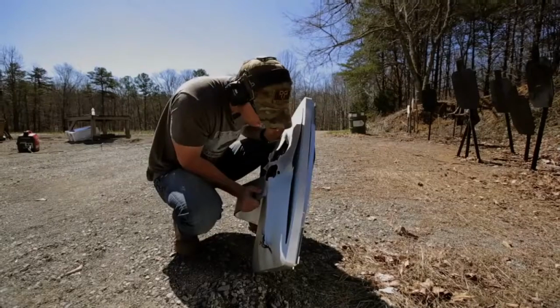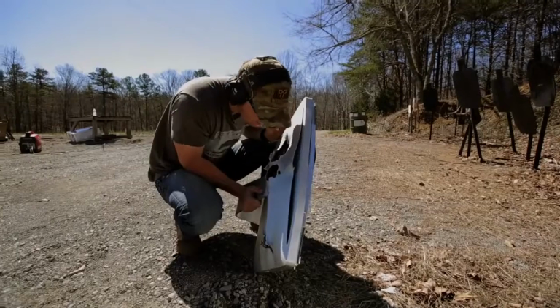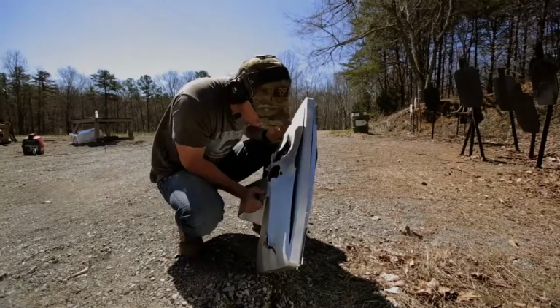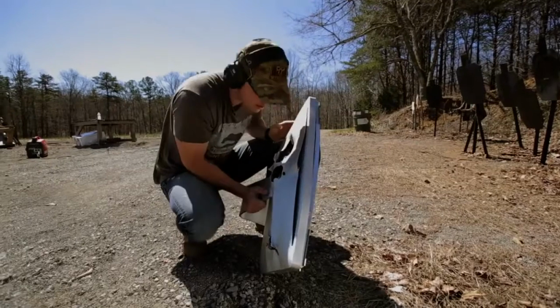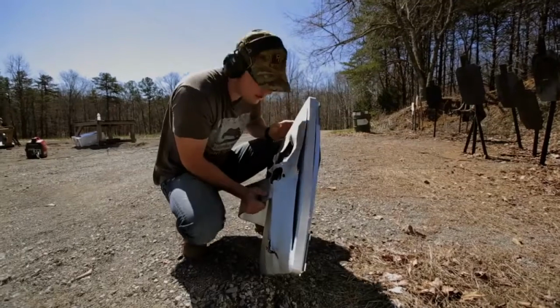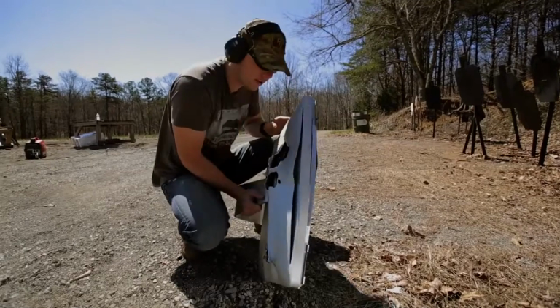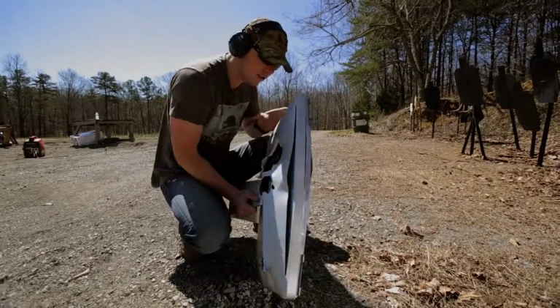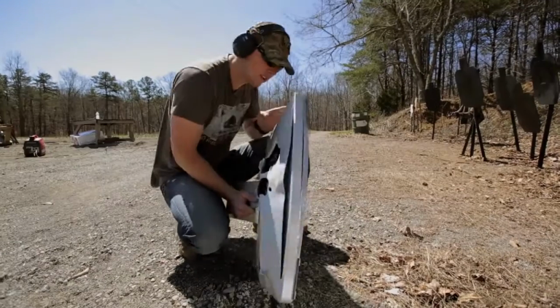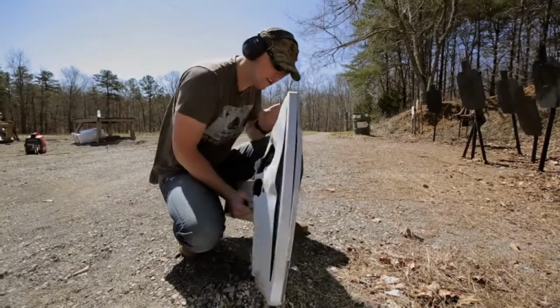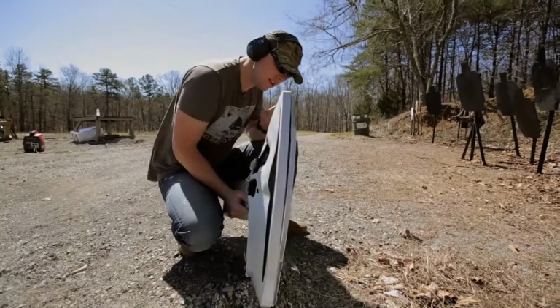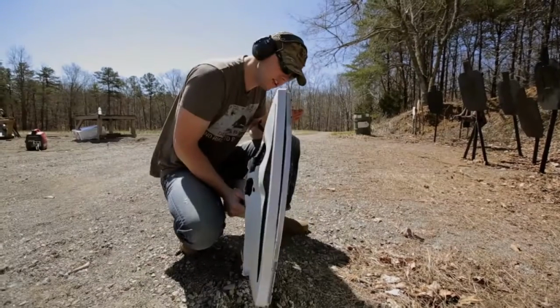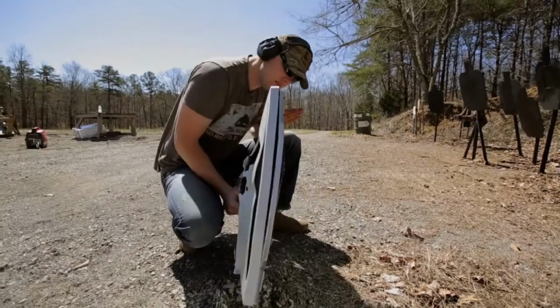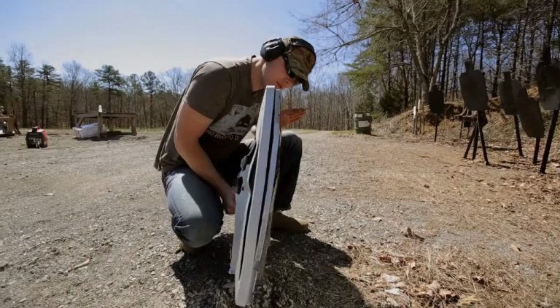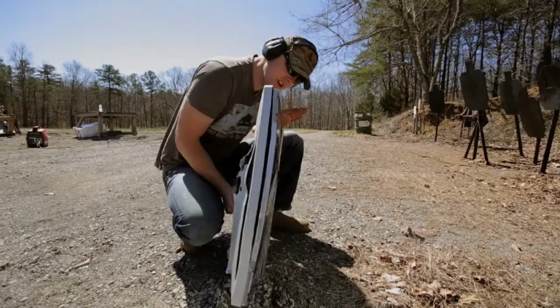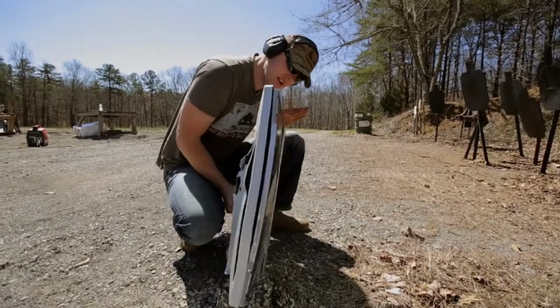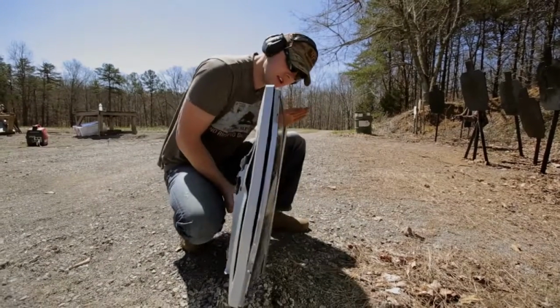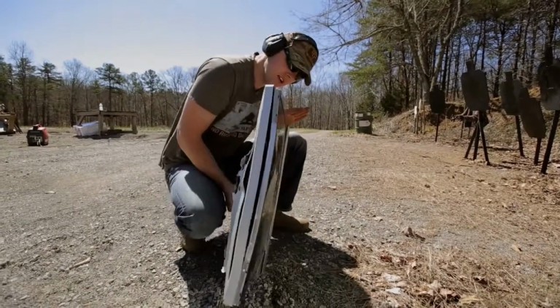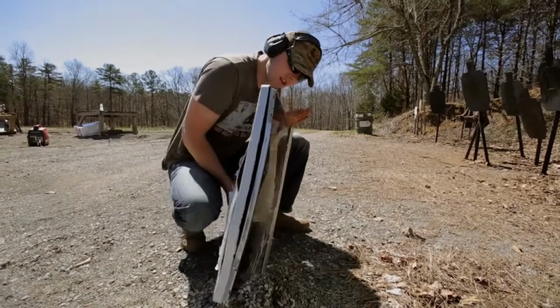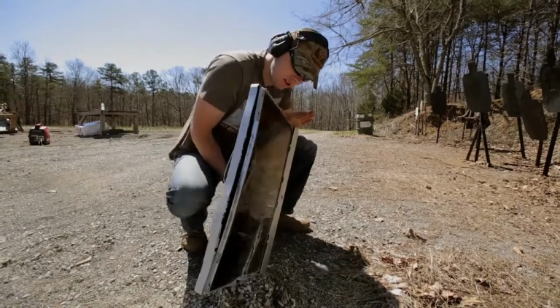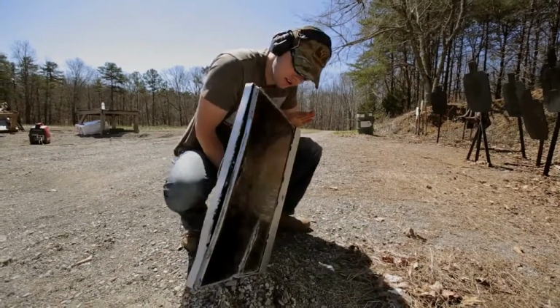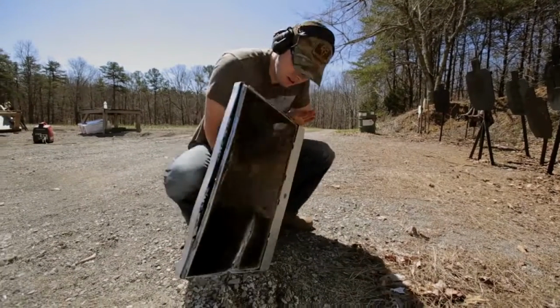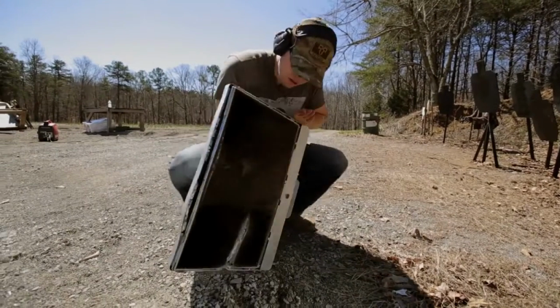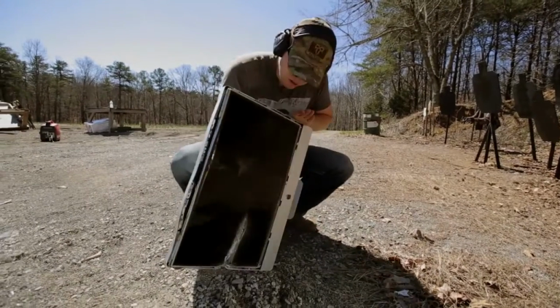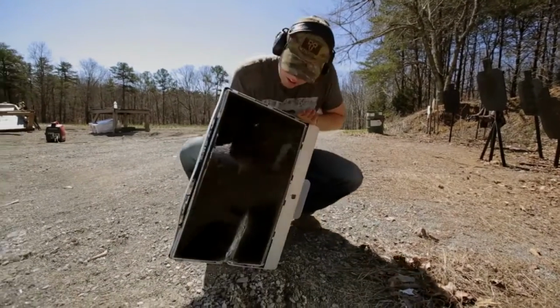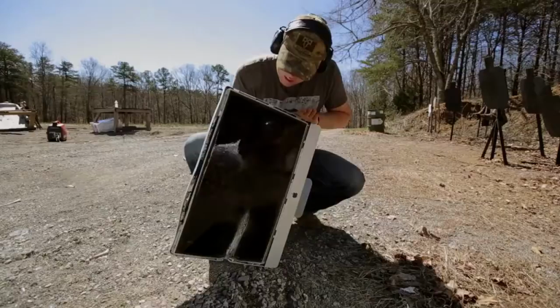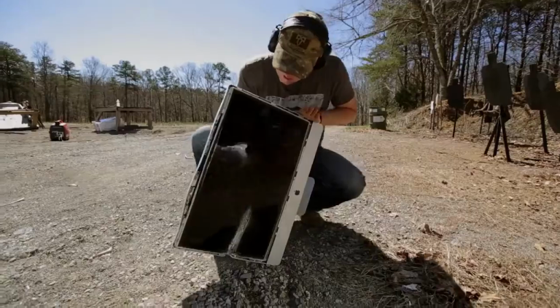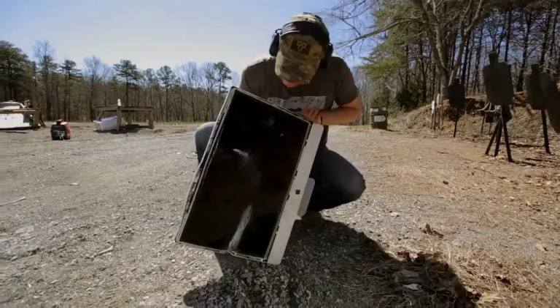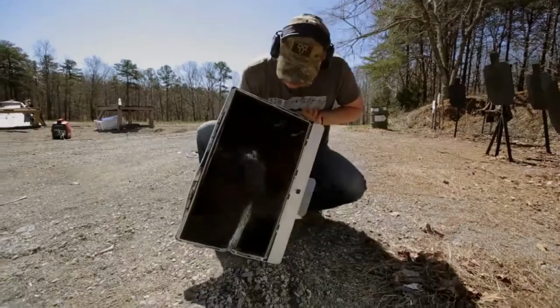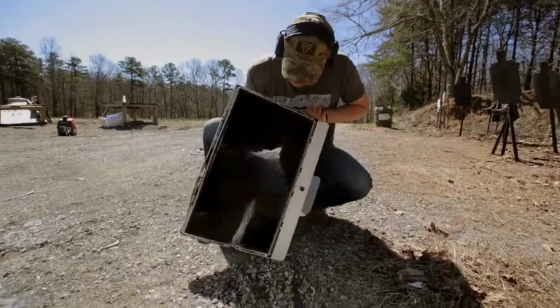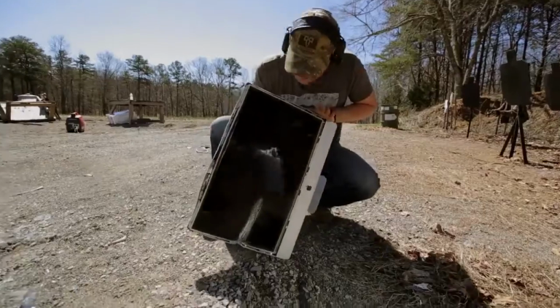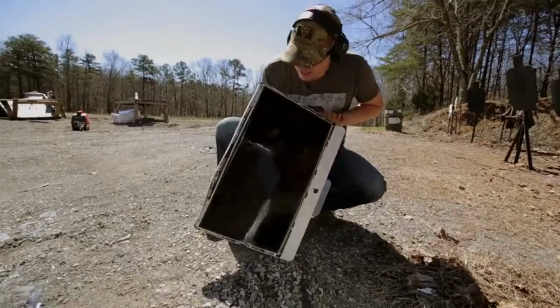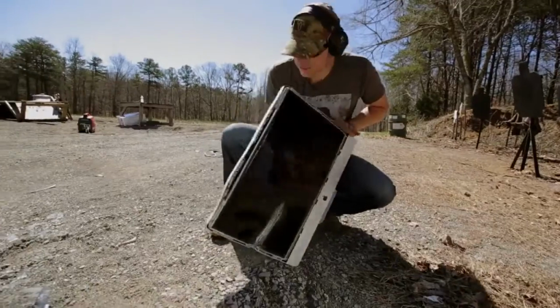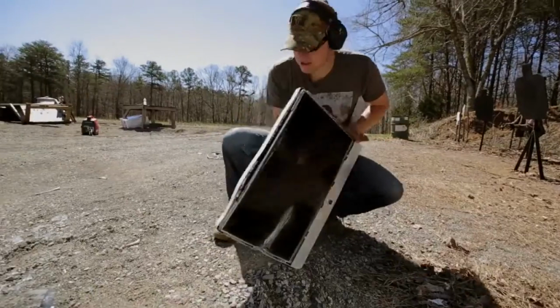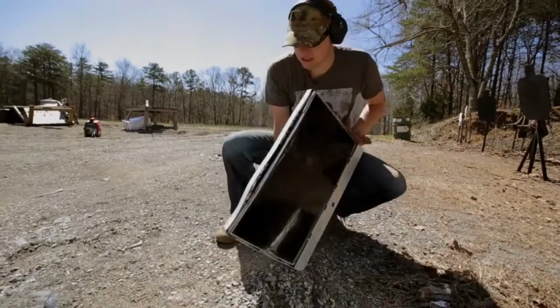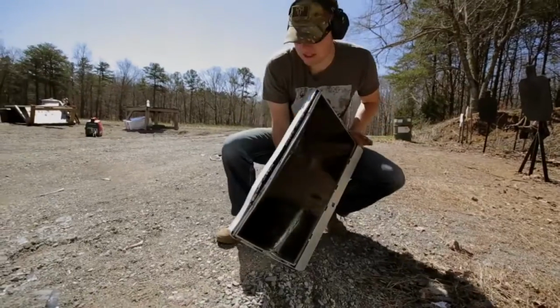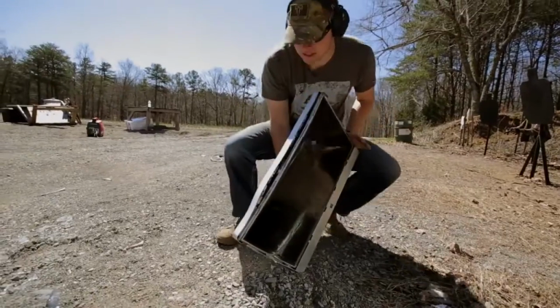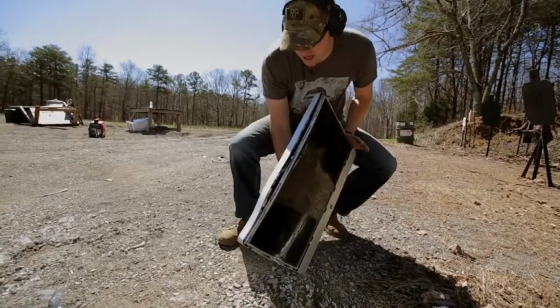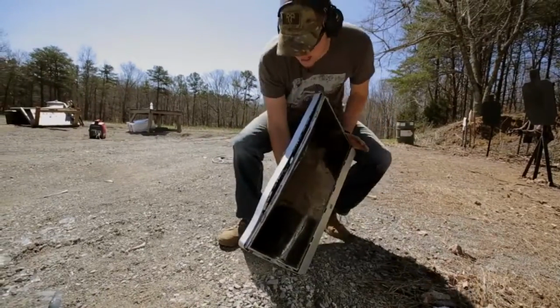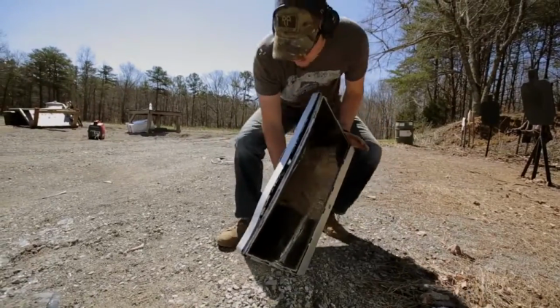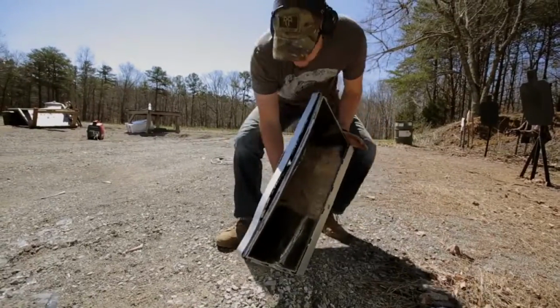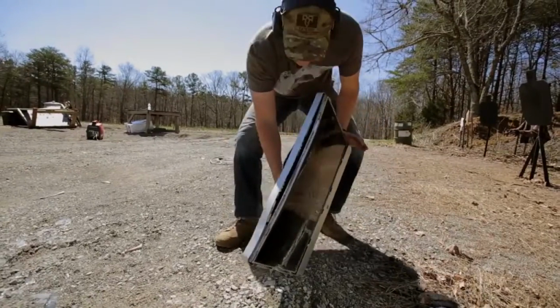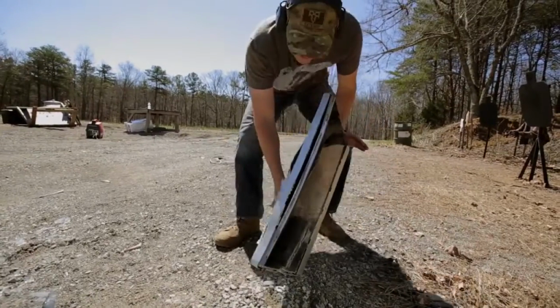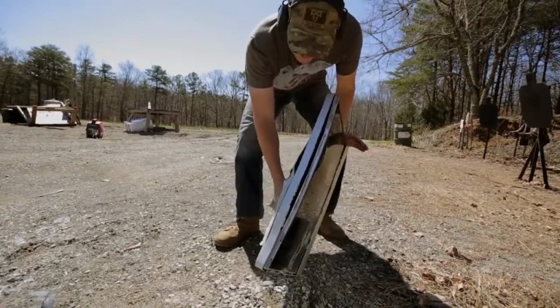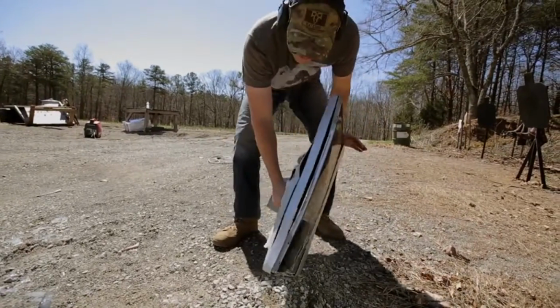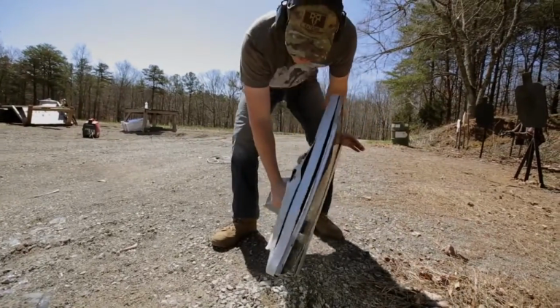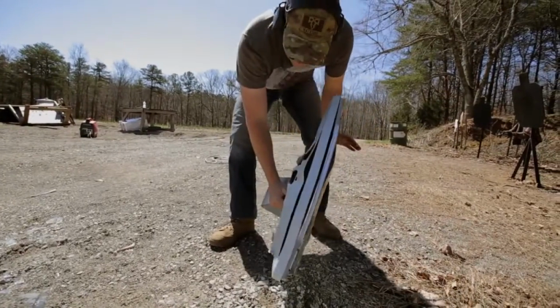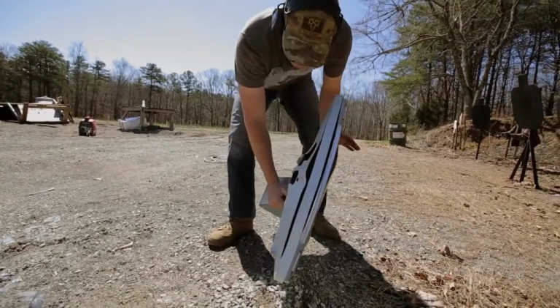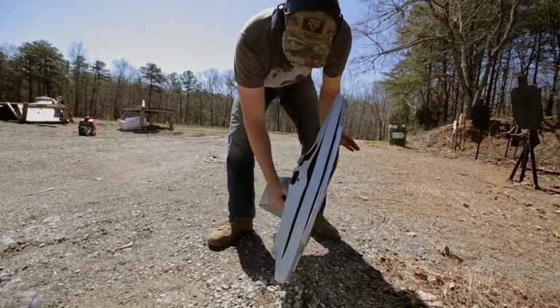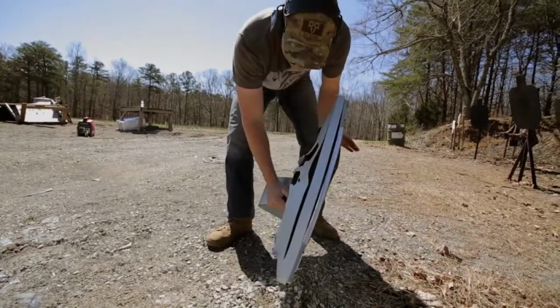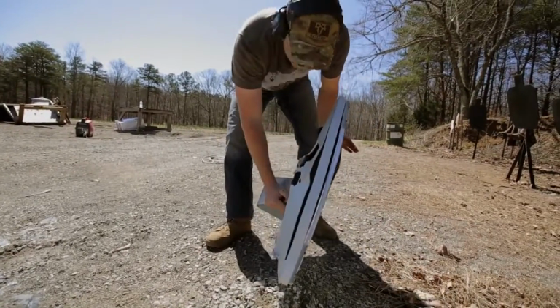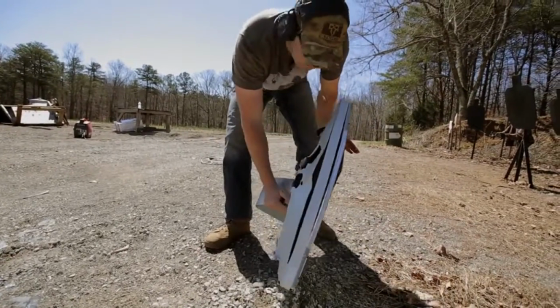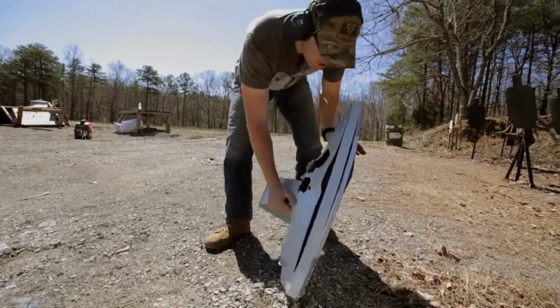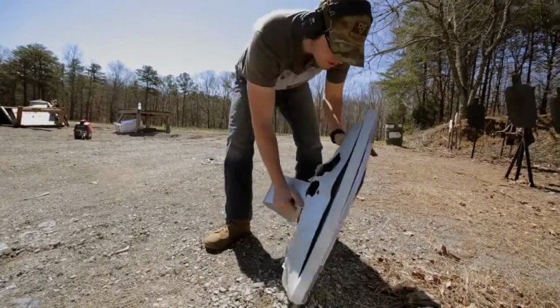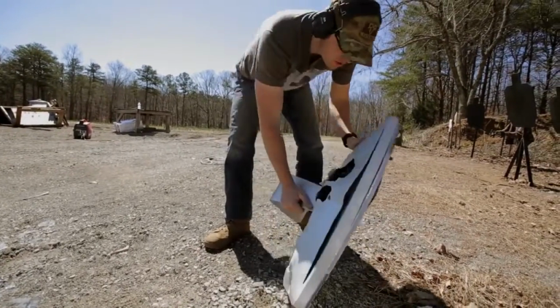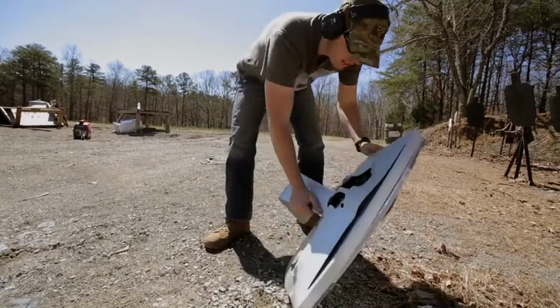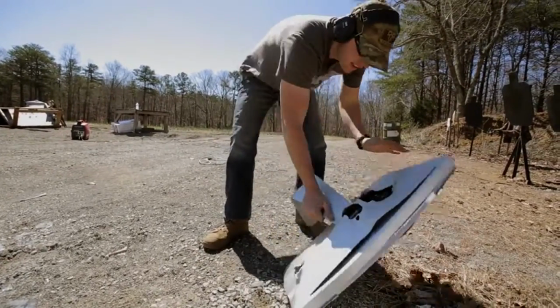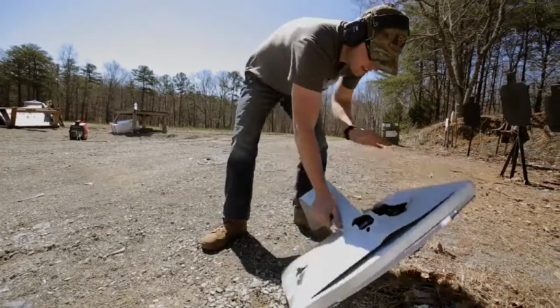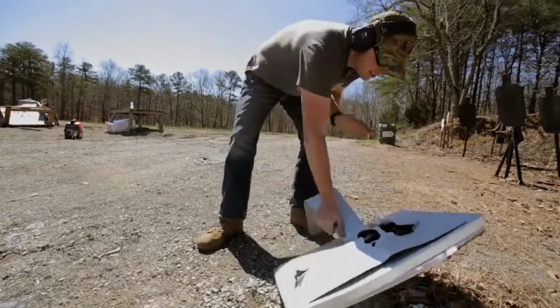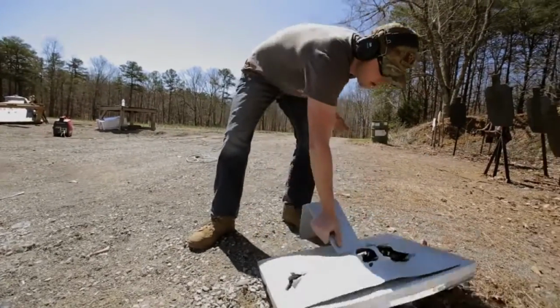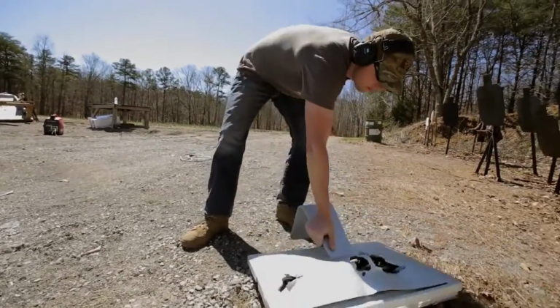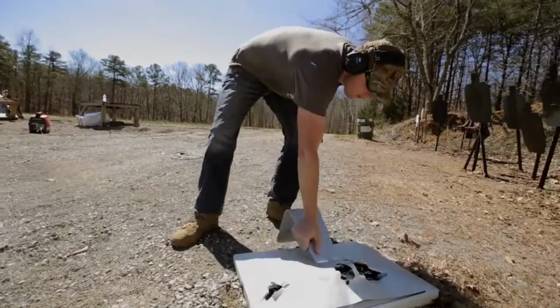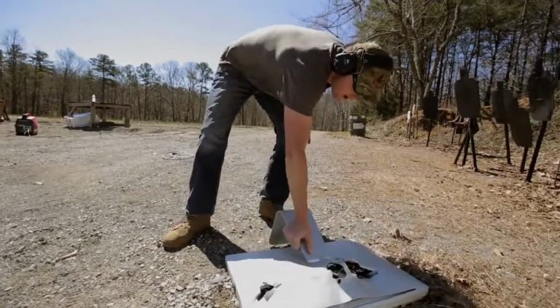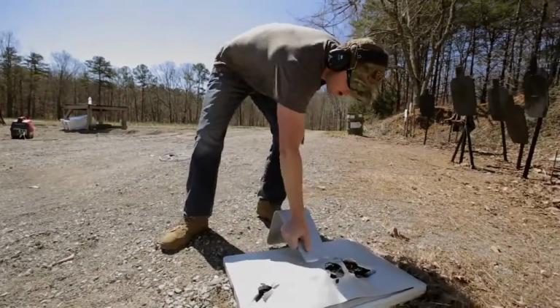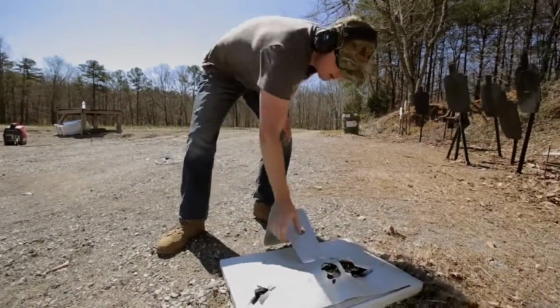You know what? The damage is done. I'm going to go check that slow-mo out.